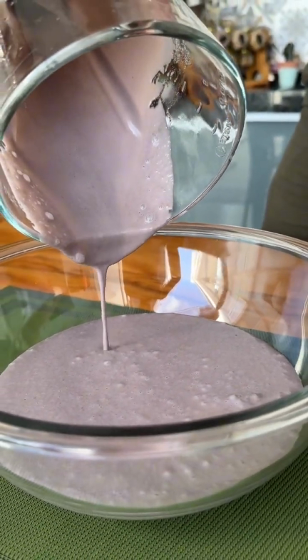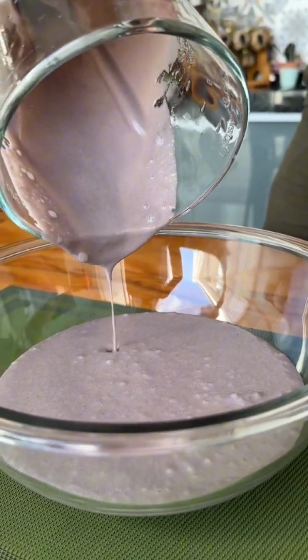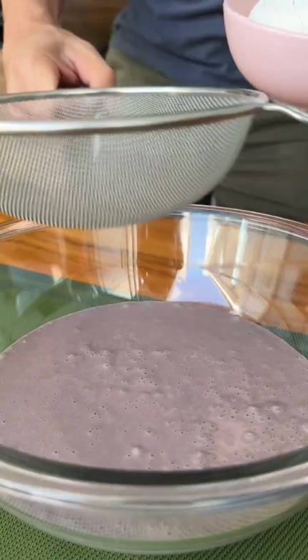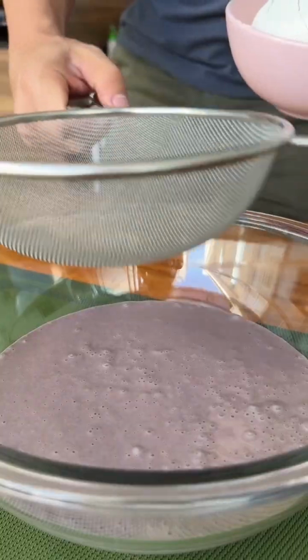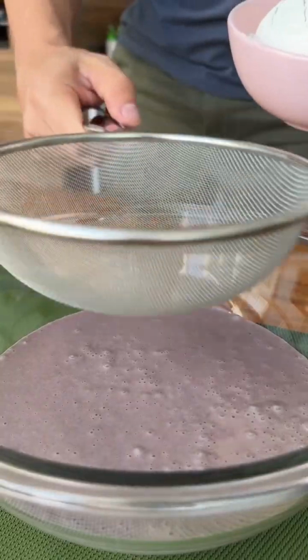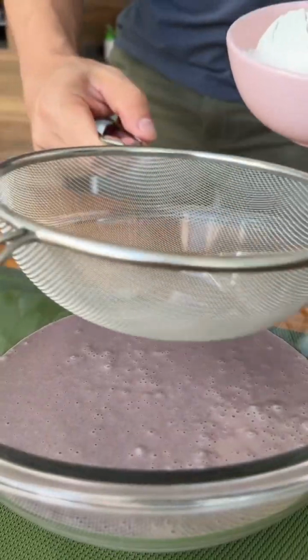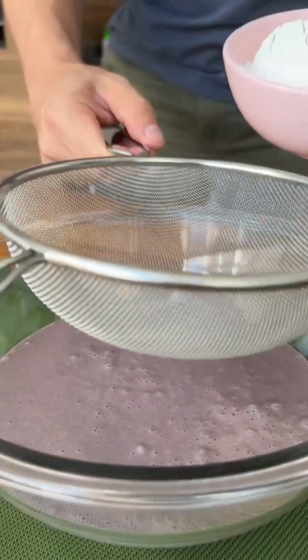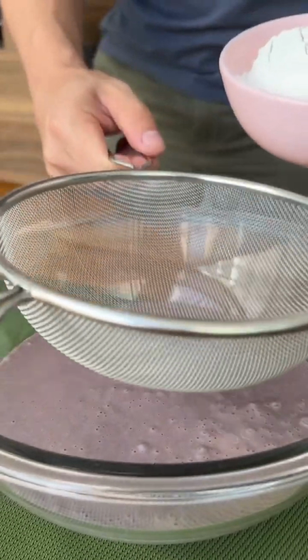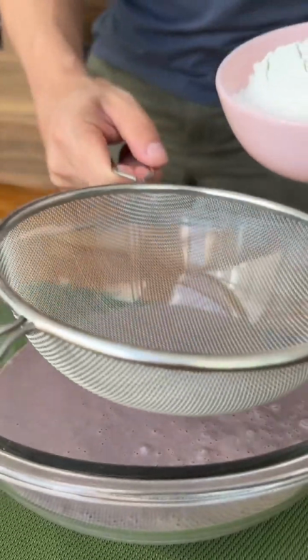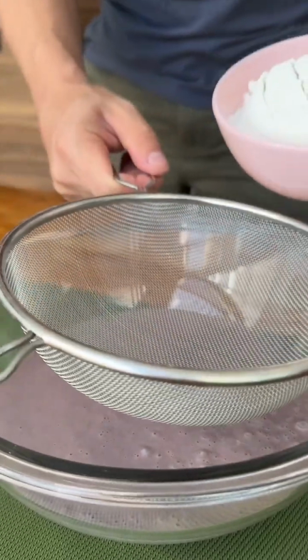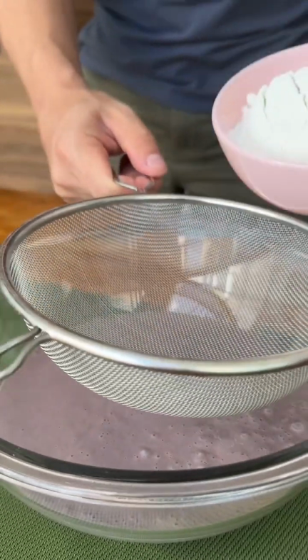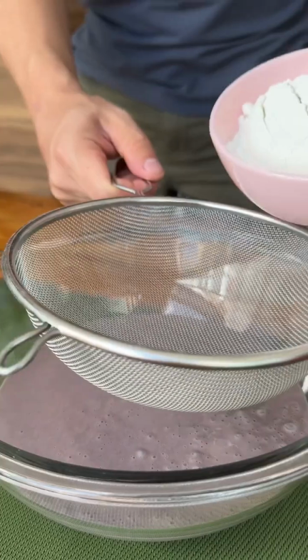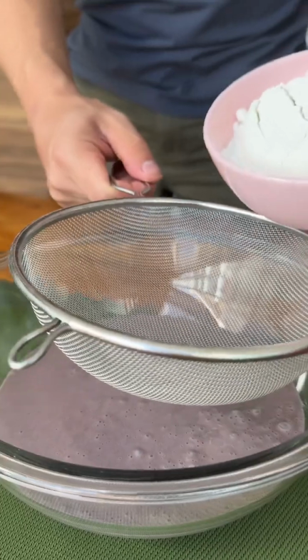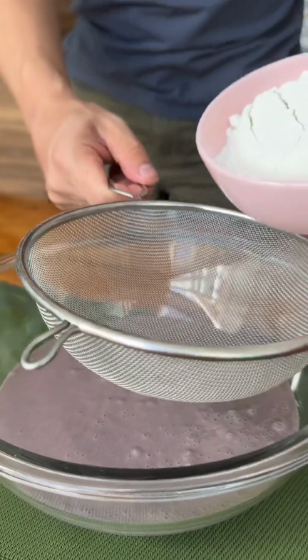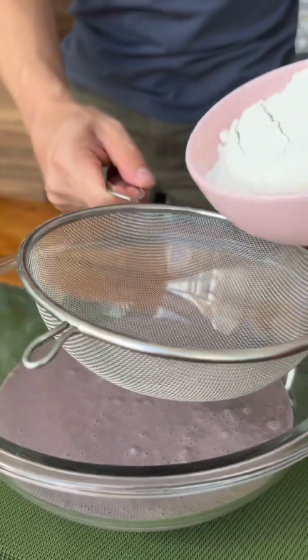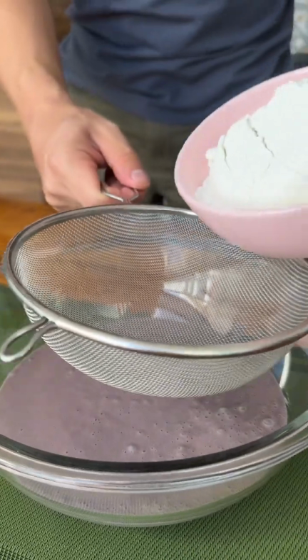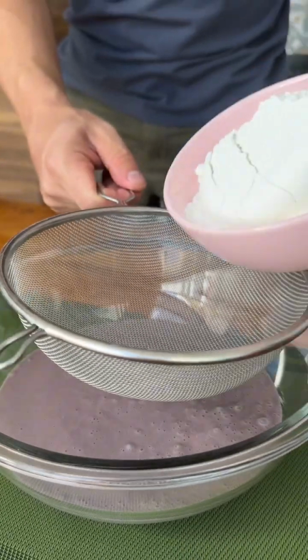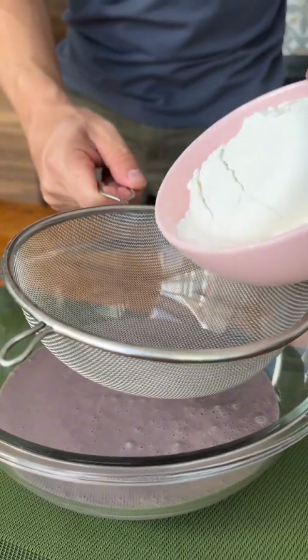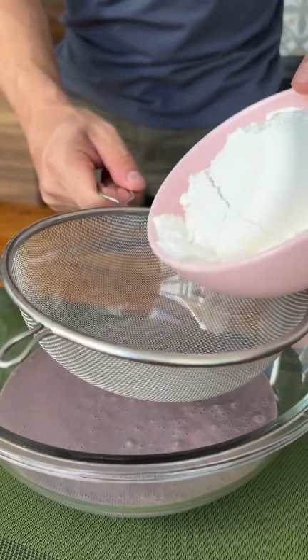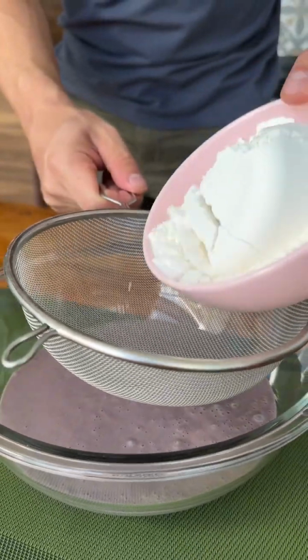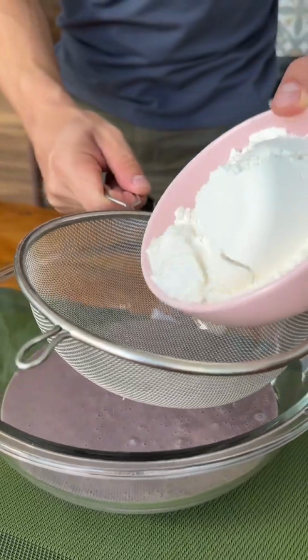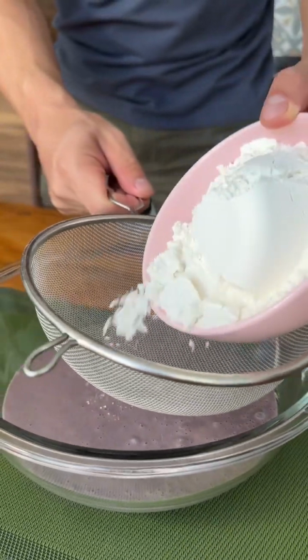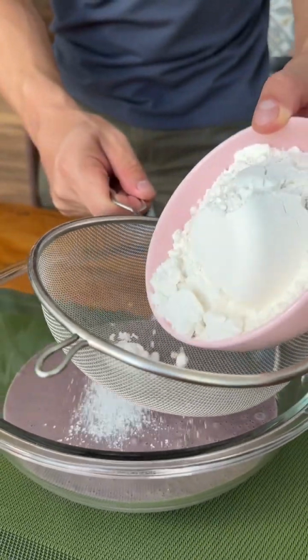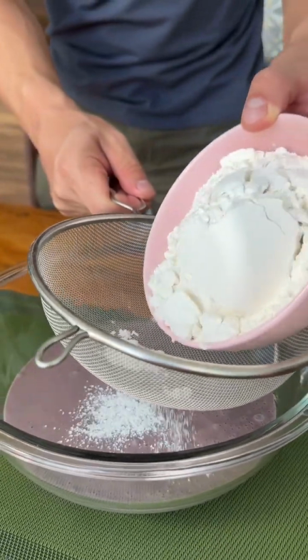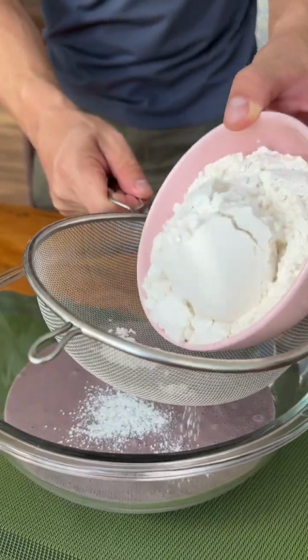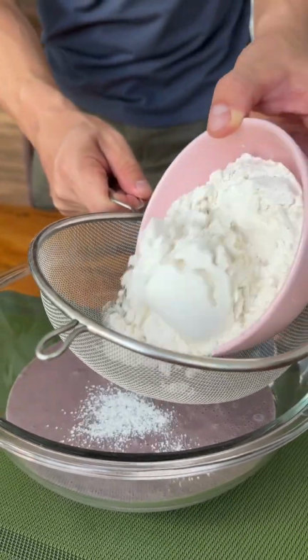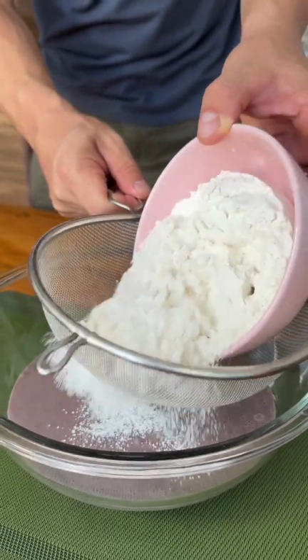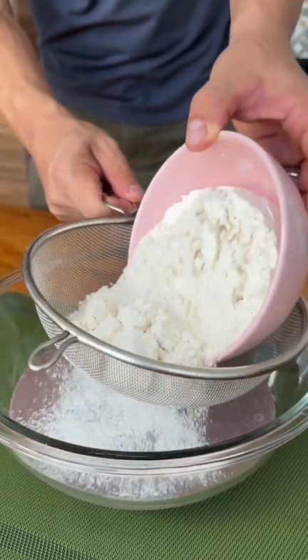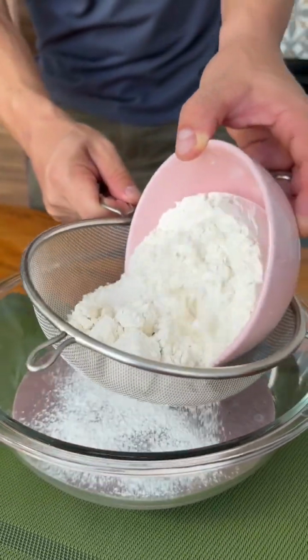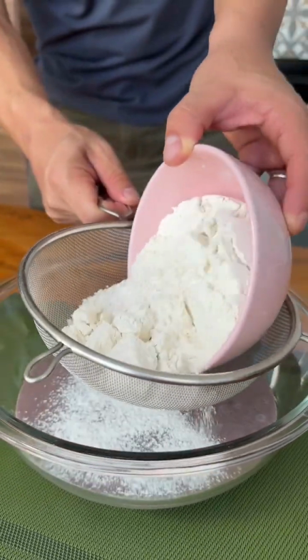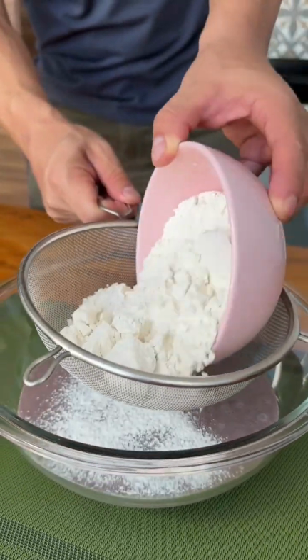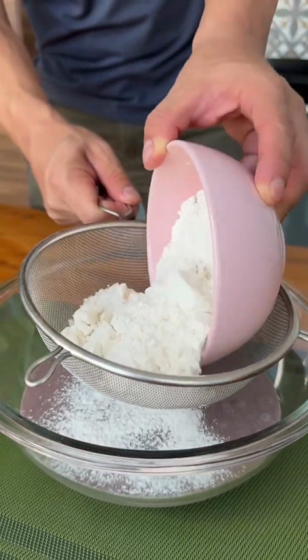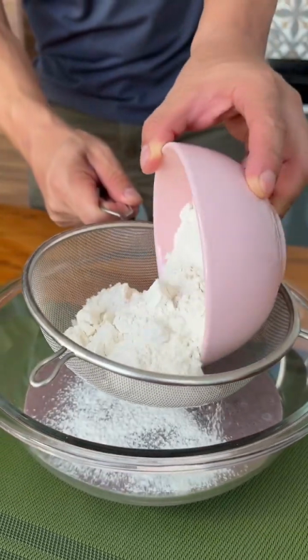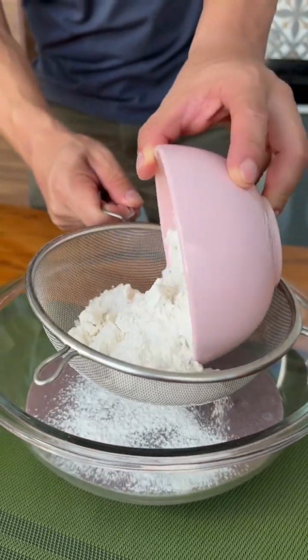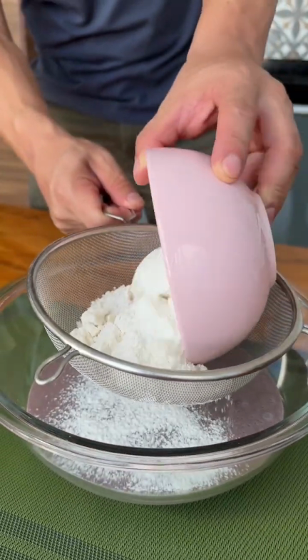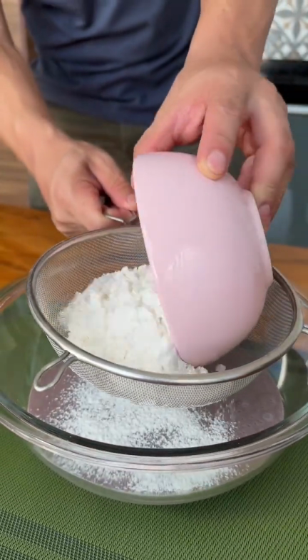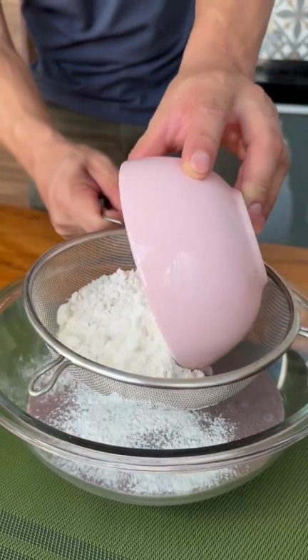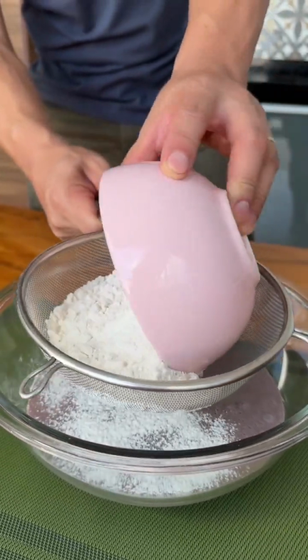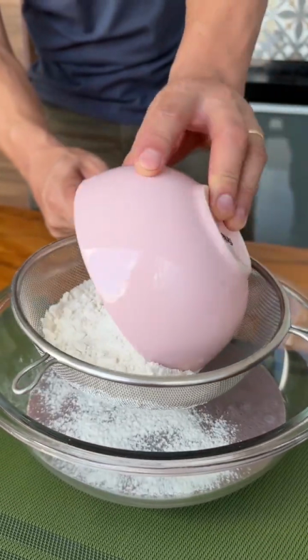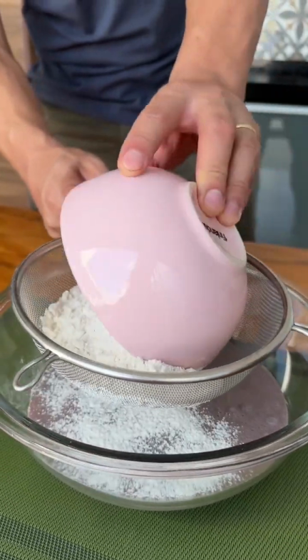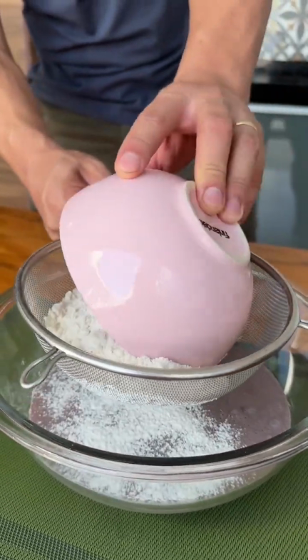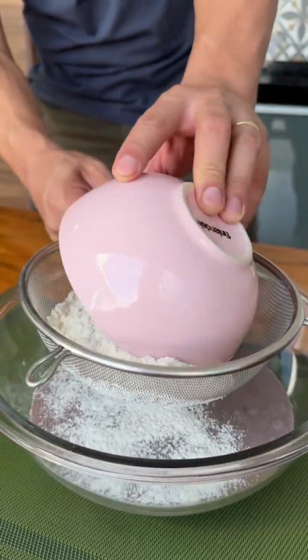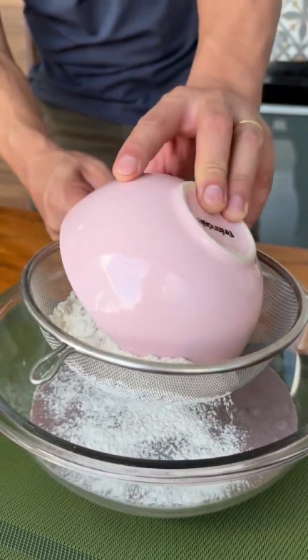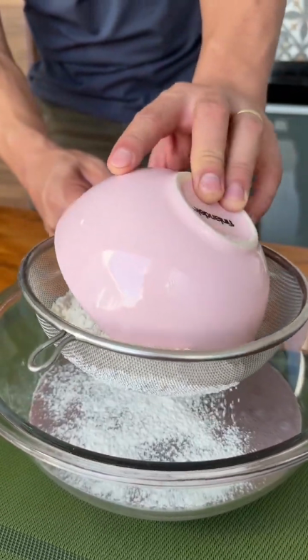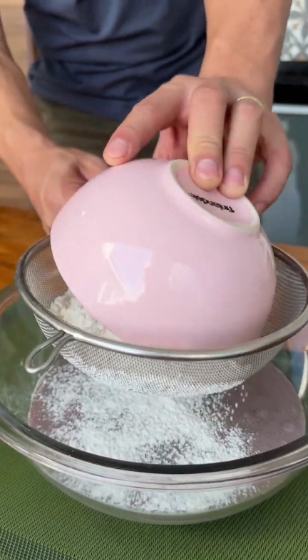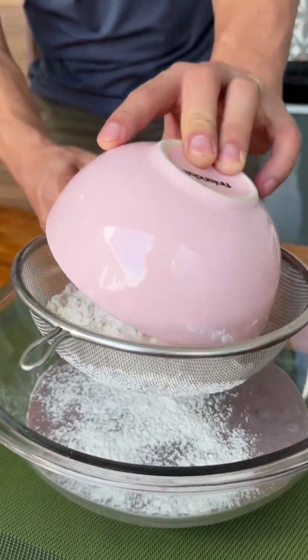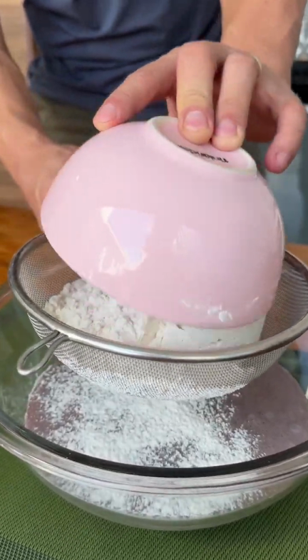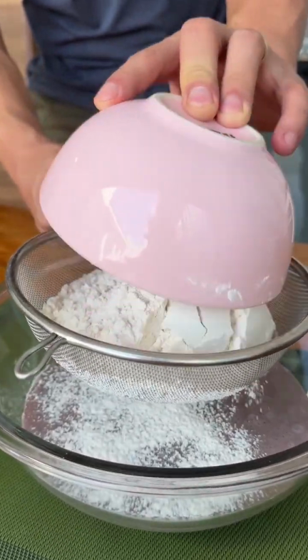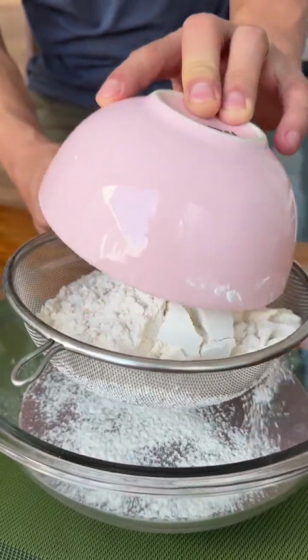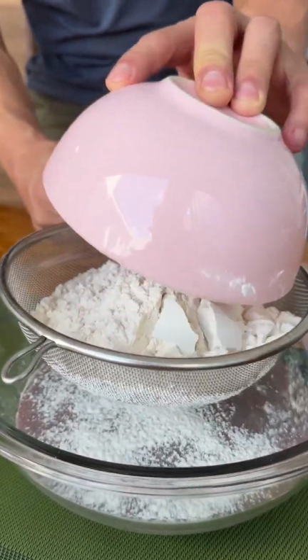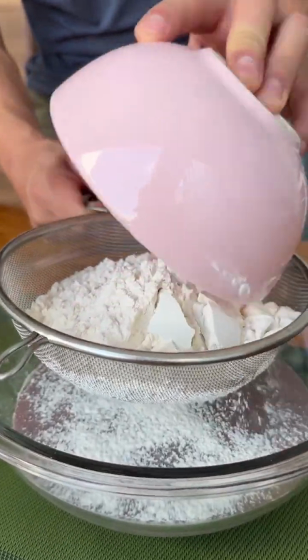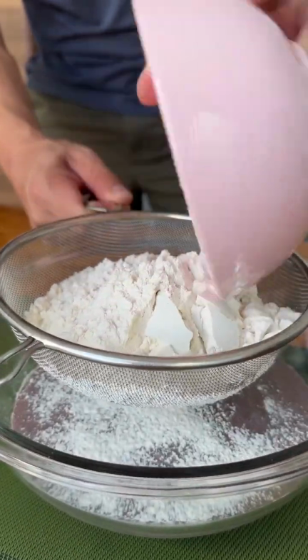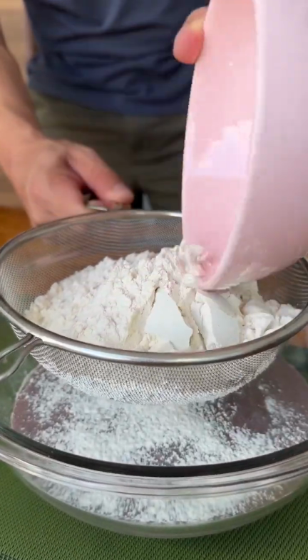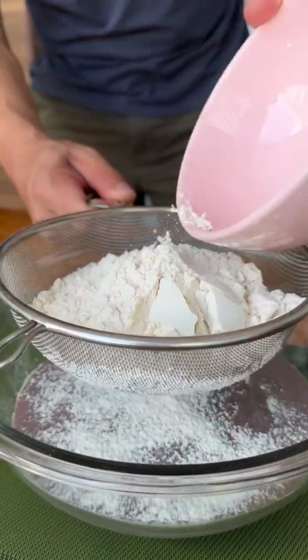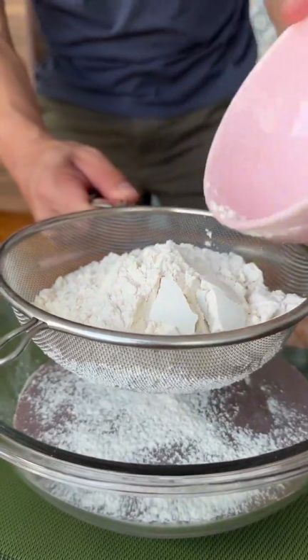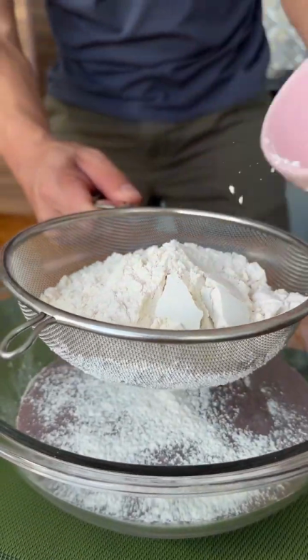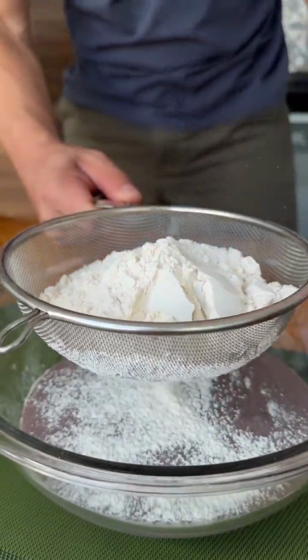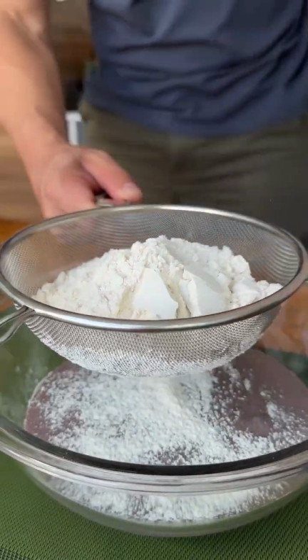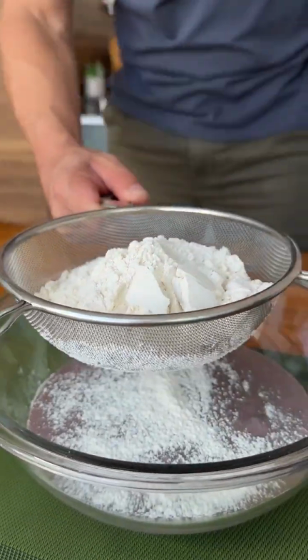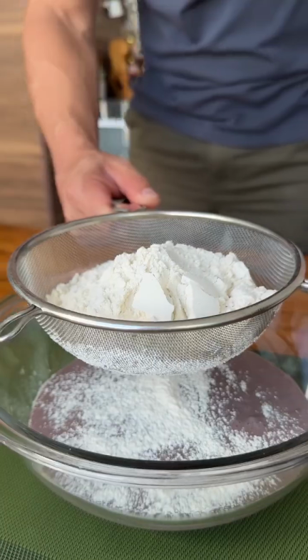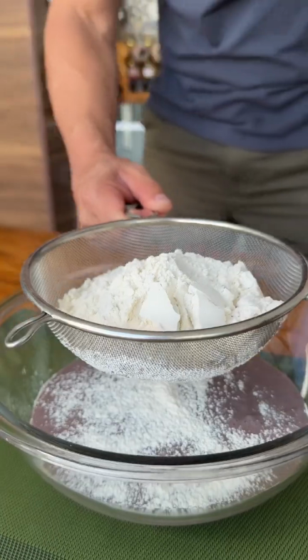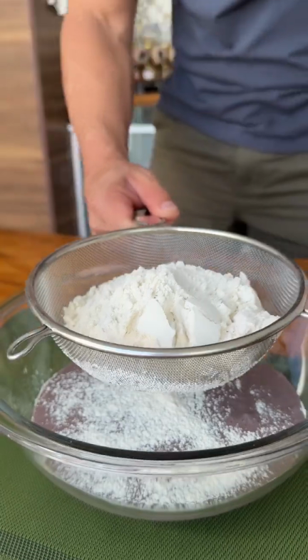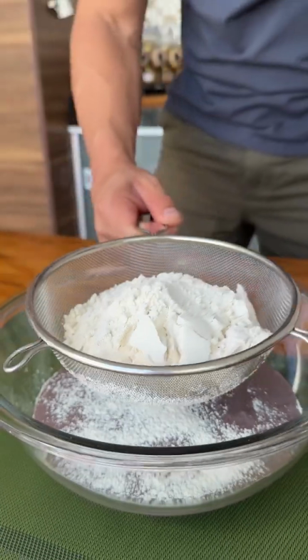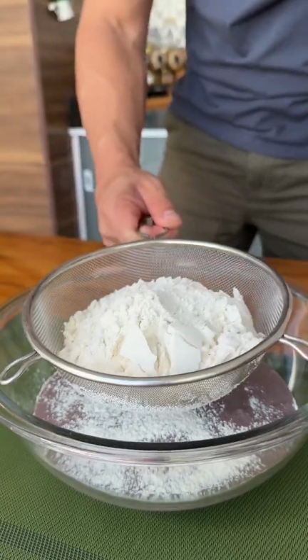And now let's add two cups of wheat flour, sifting well to make our dough lighter and easier to mix.